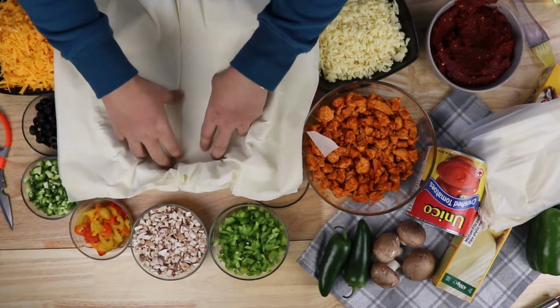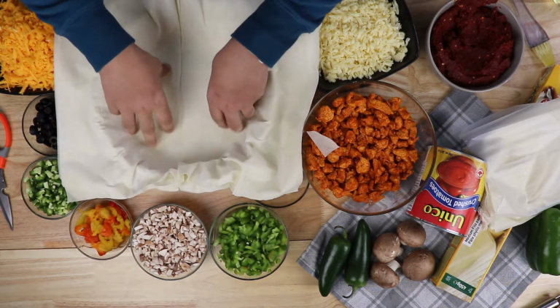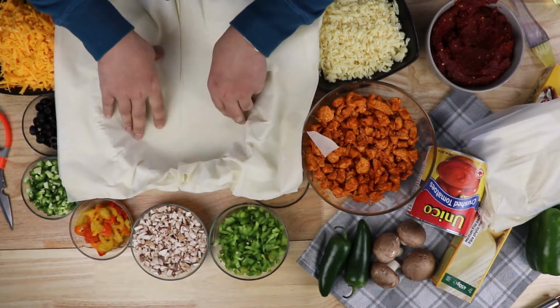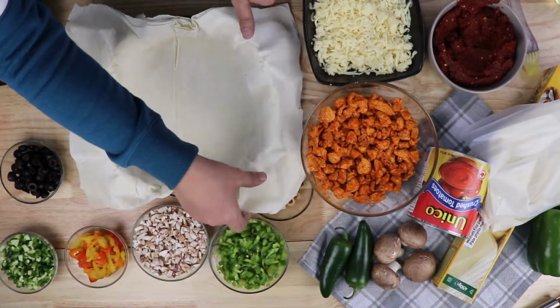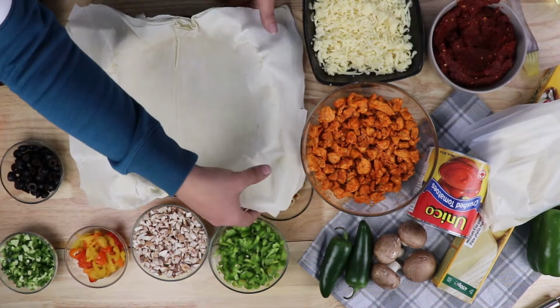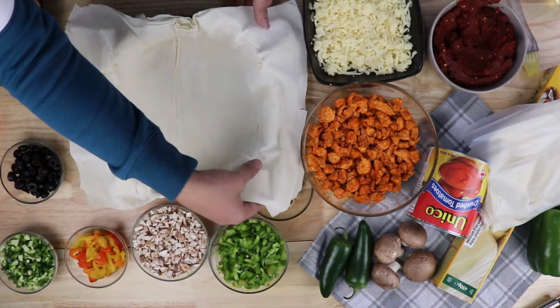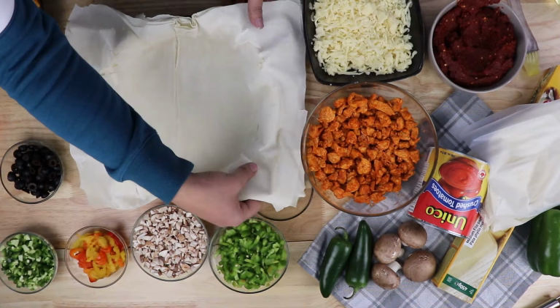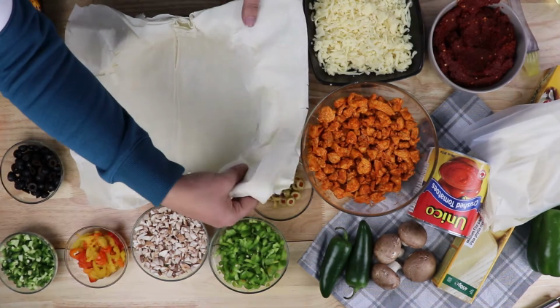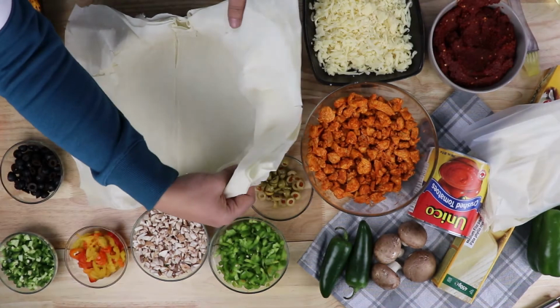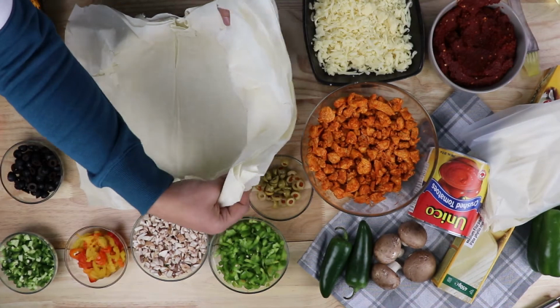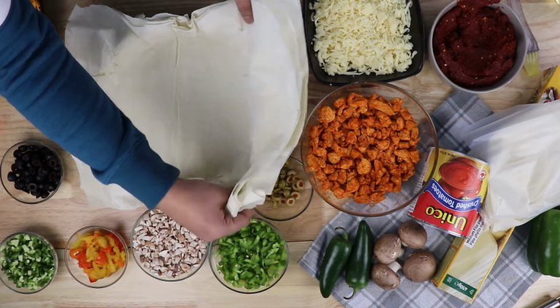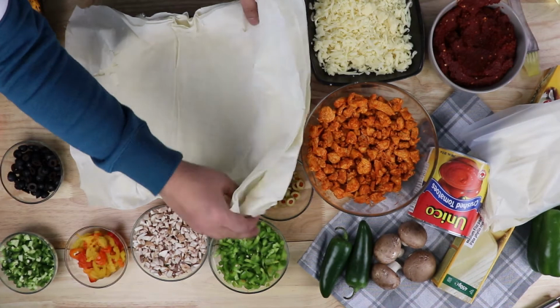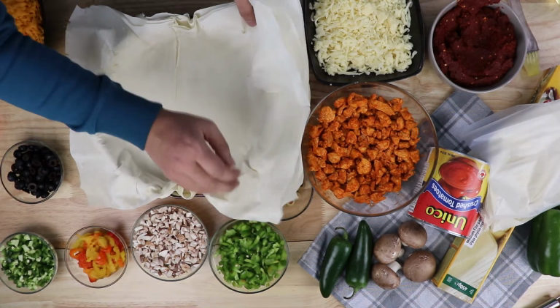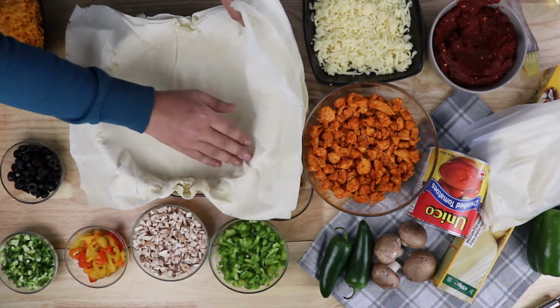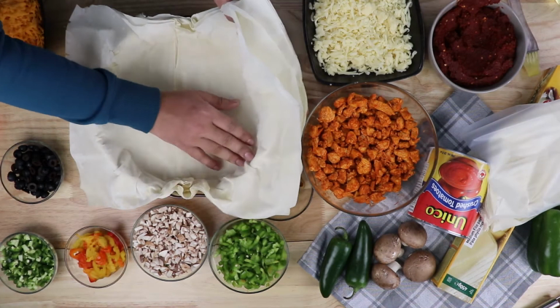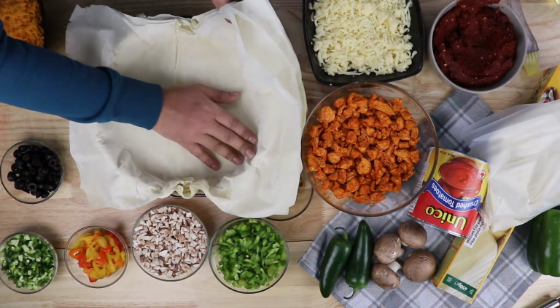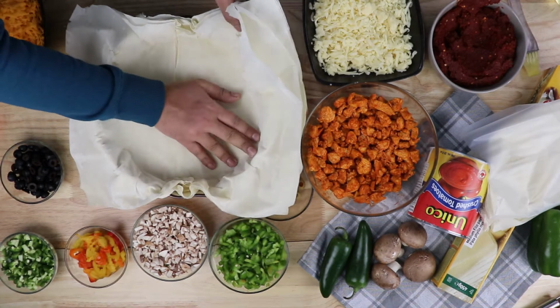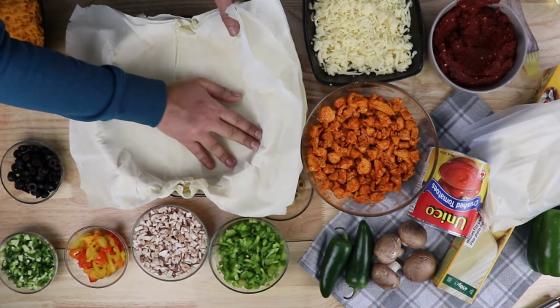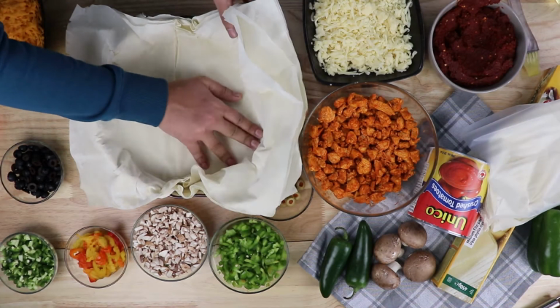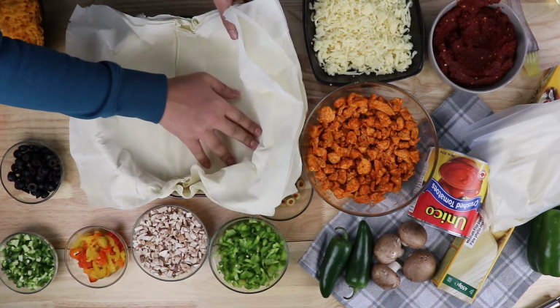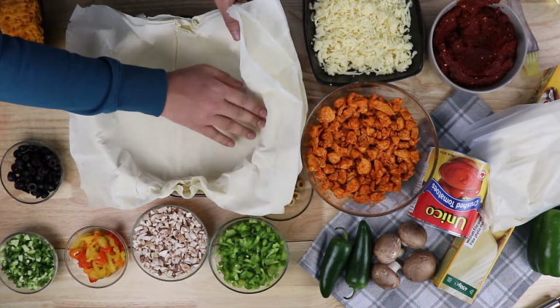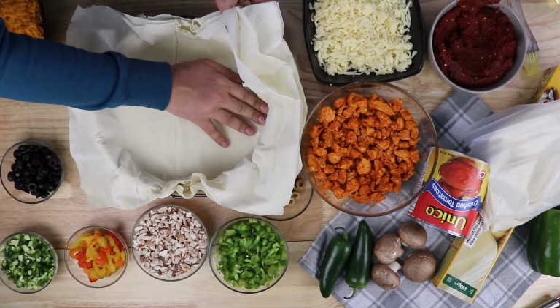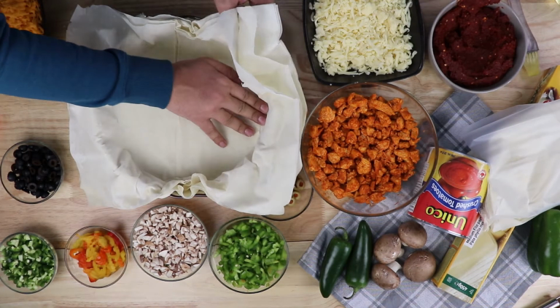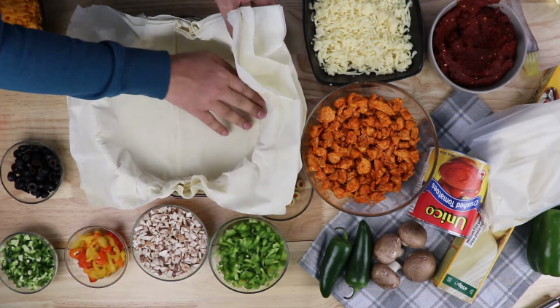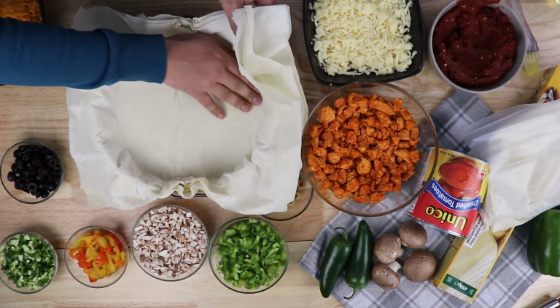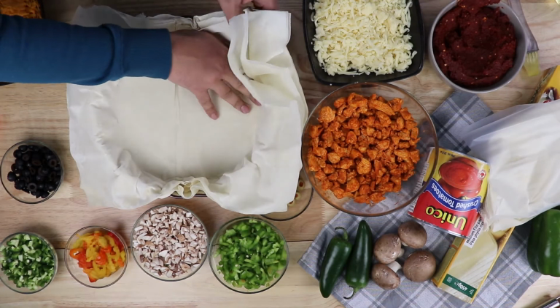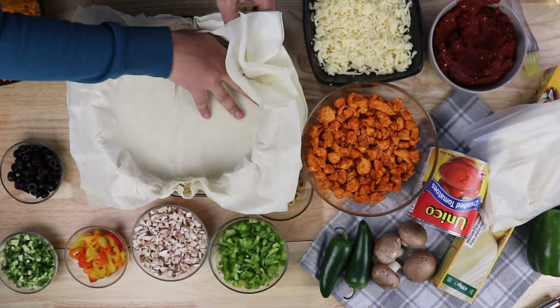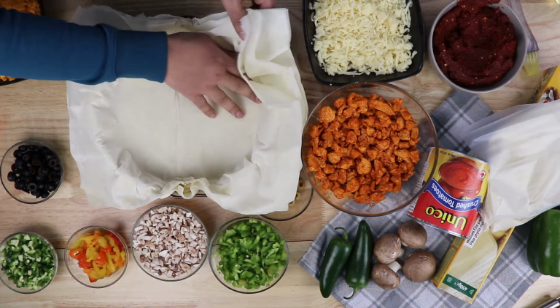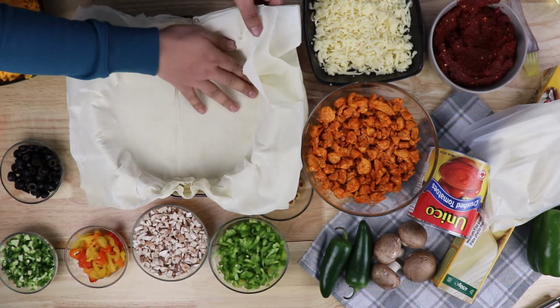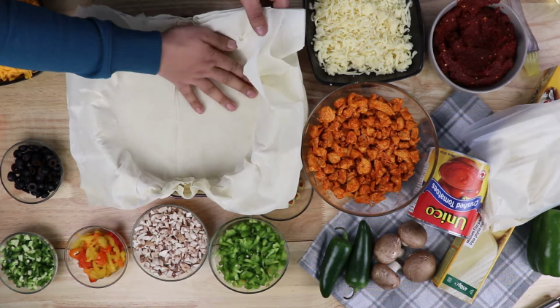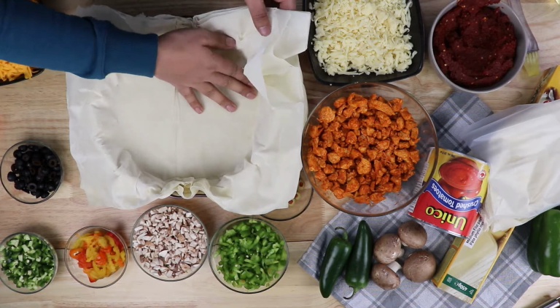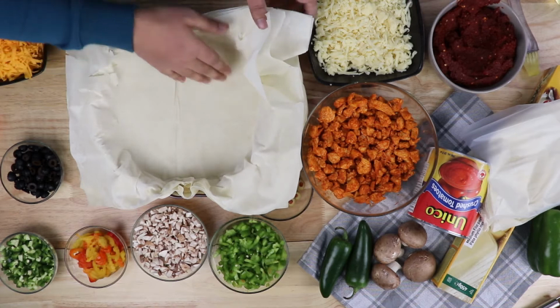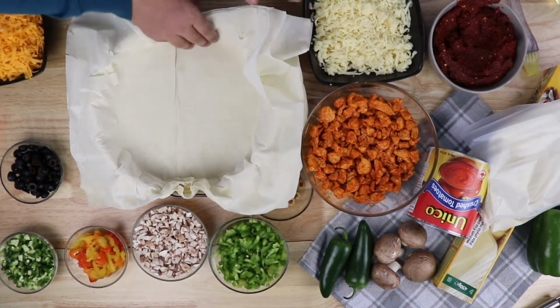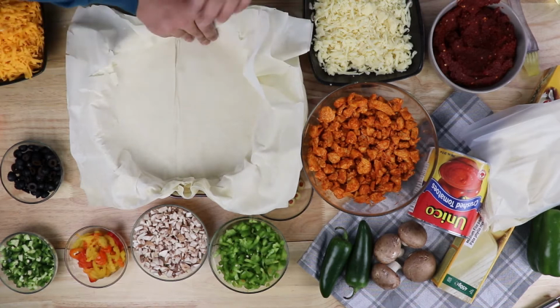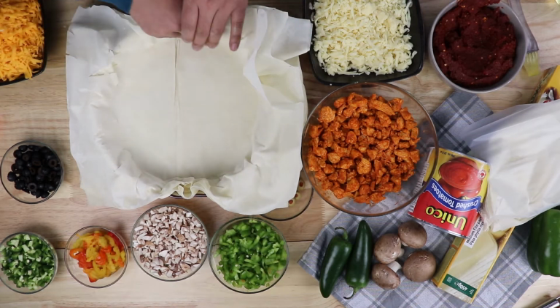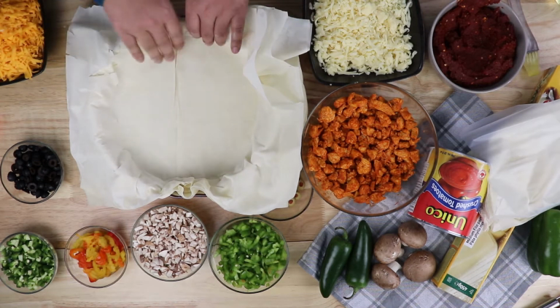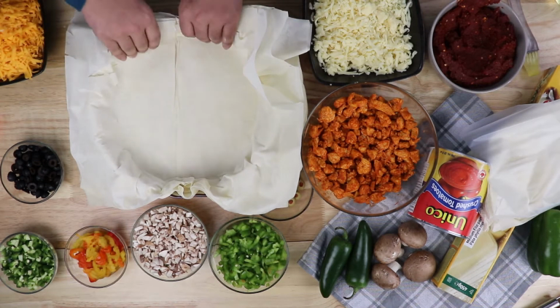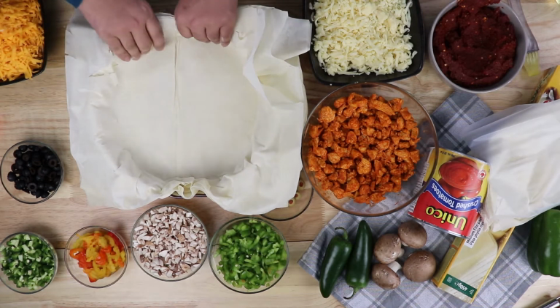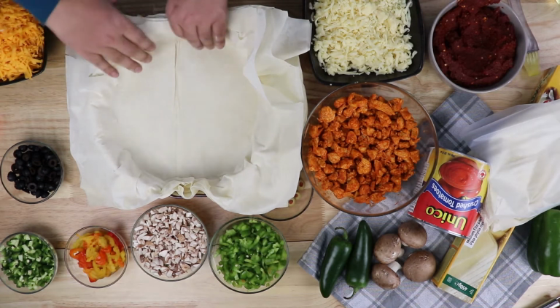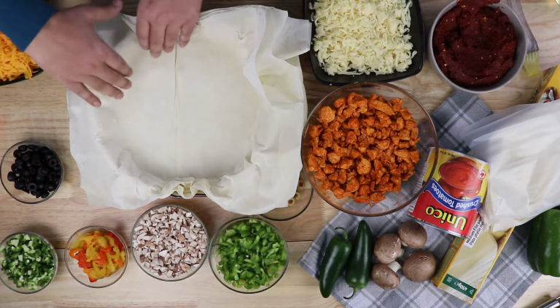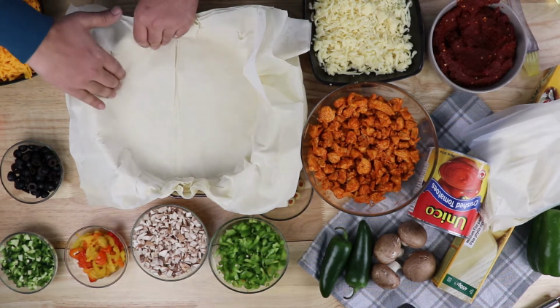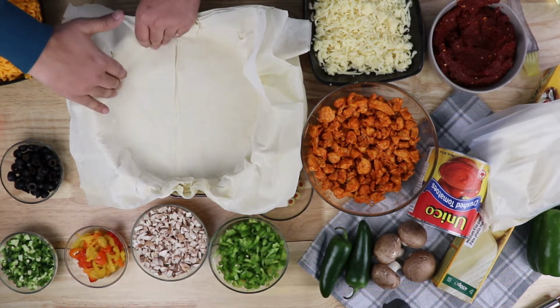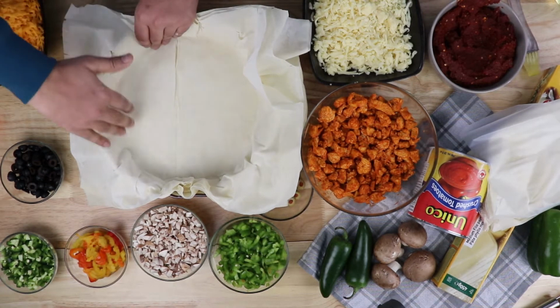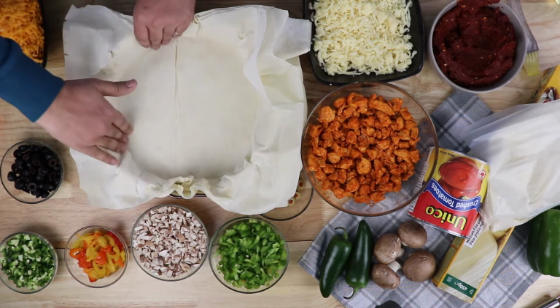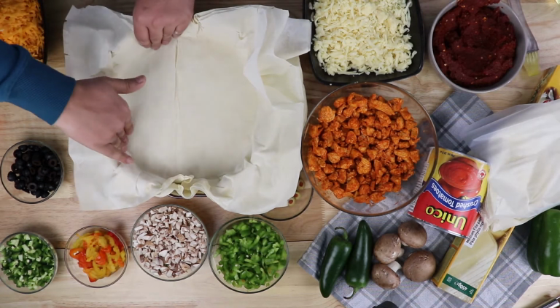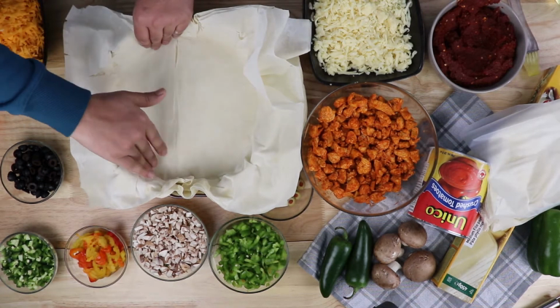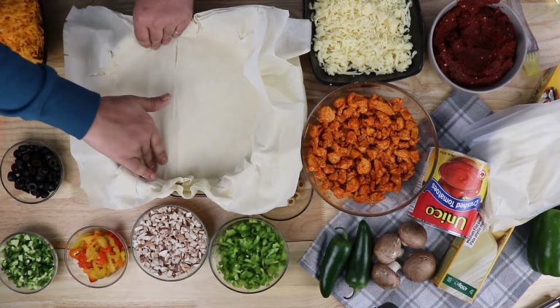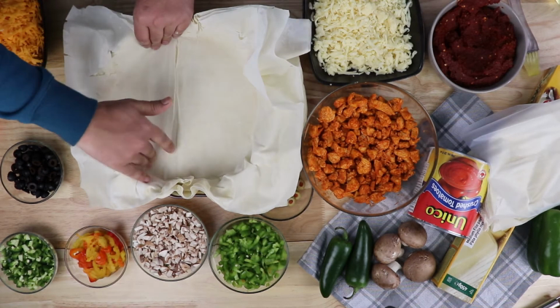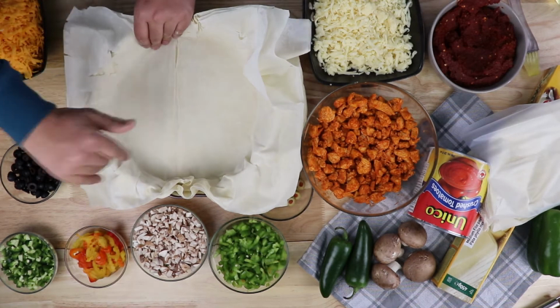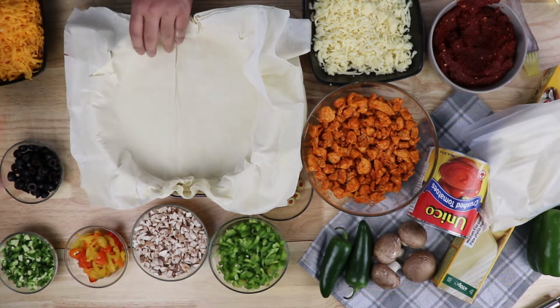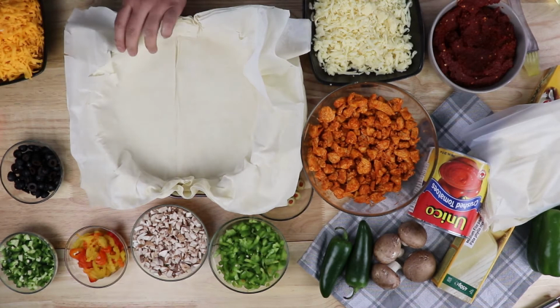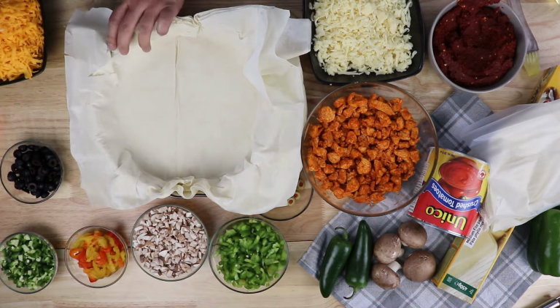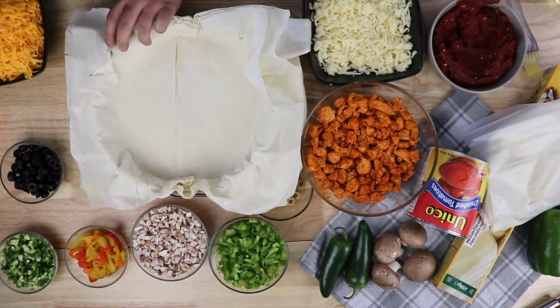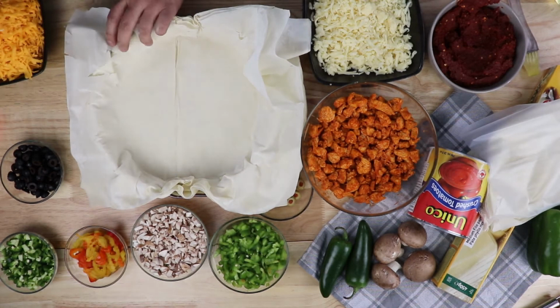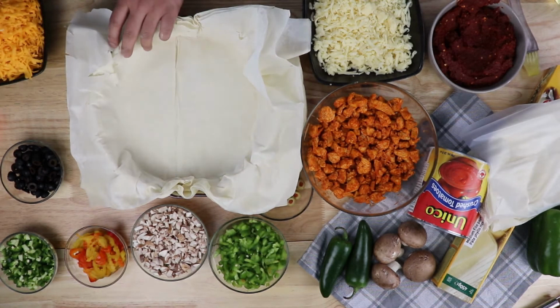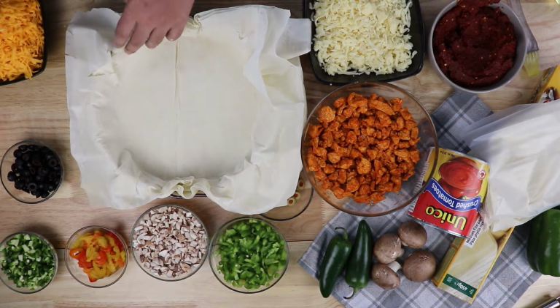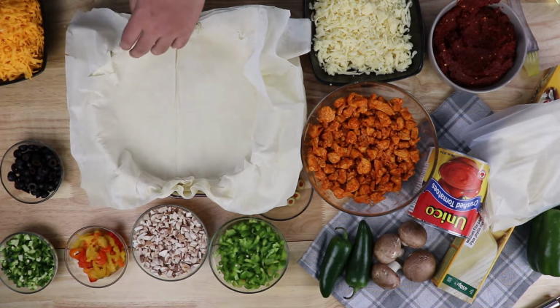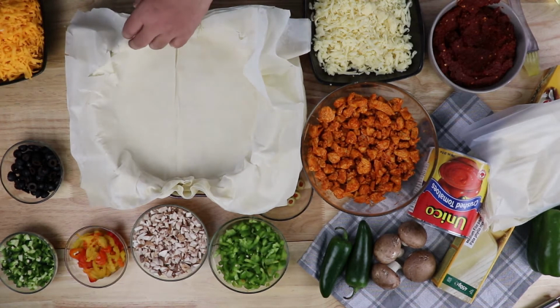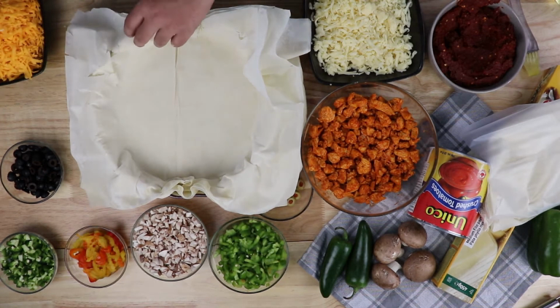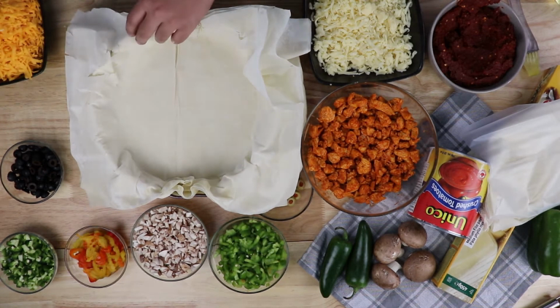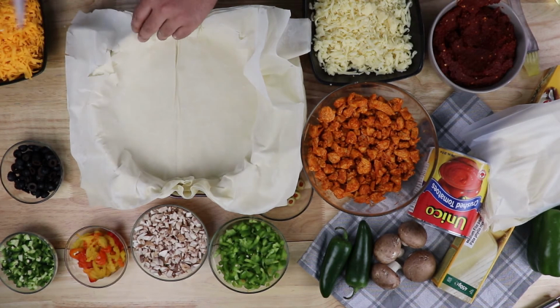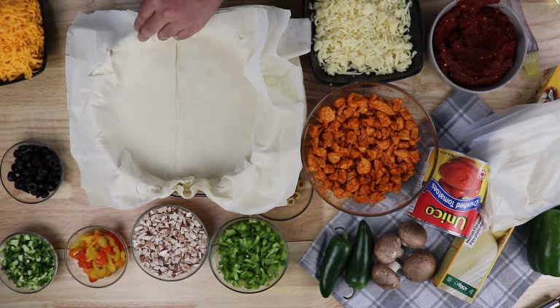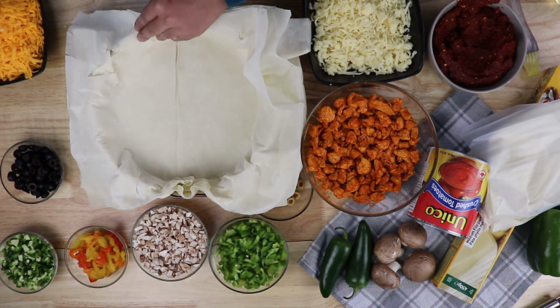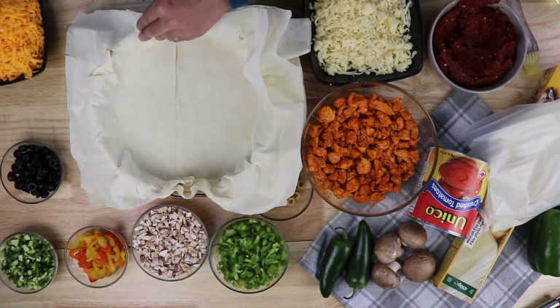I'll cut the excess crust, but I need to make sure I have enough inside first. So we'll measure it and cut the rest.